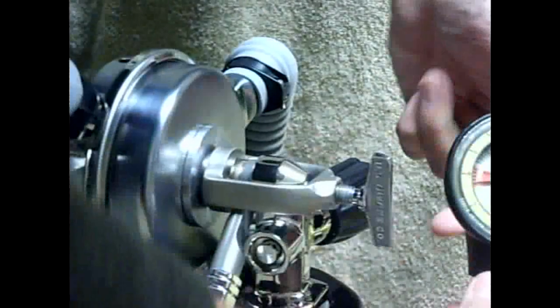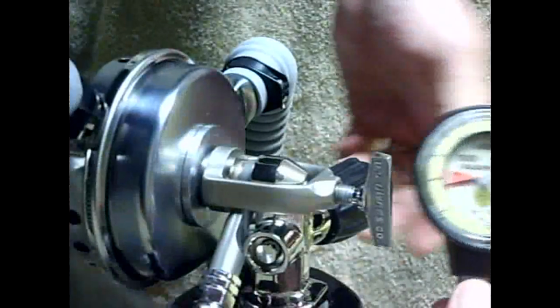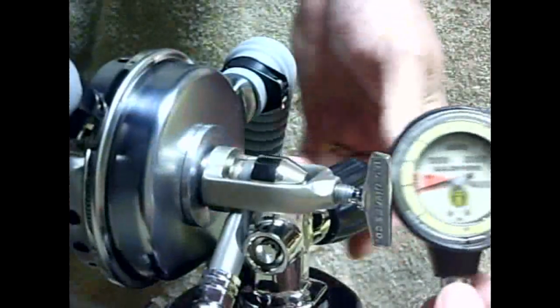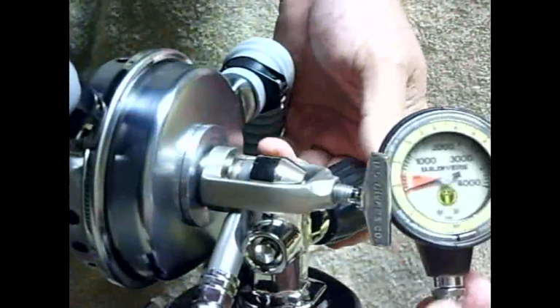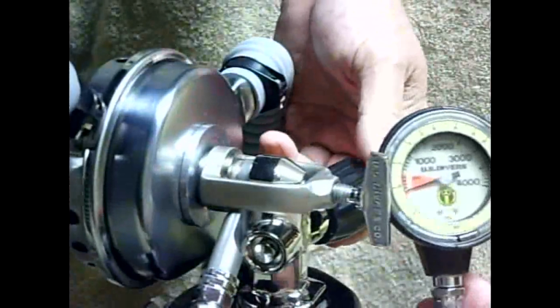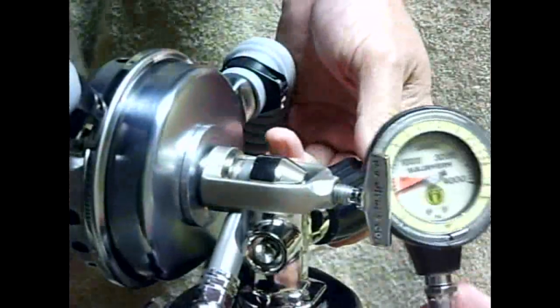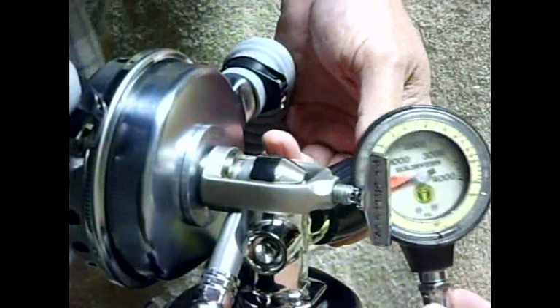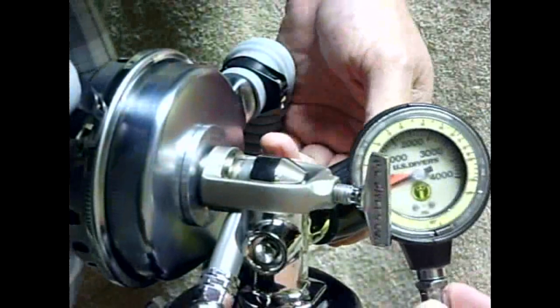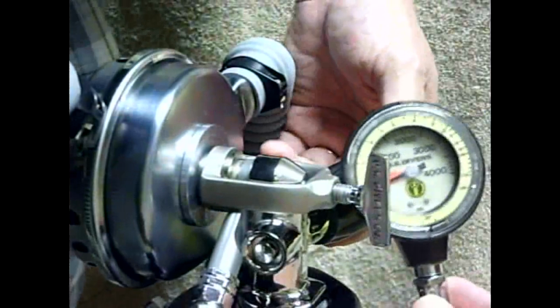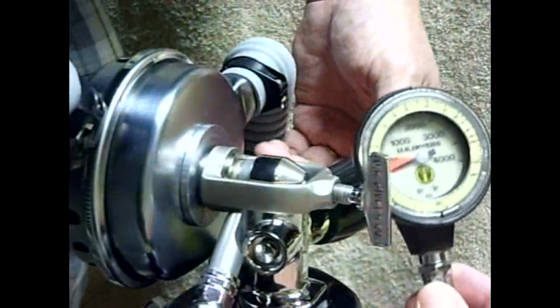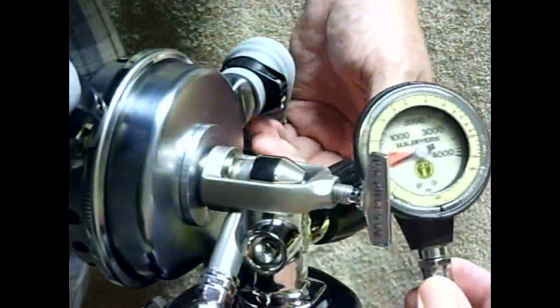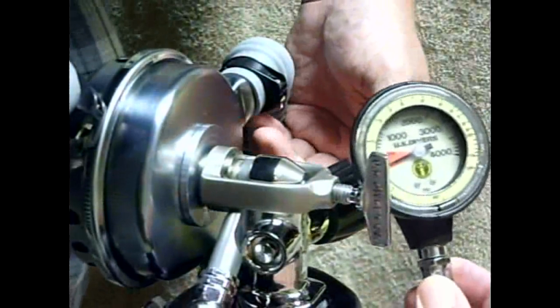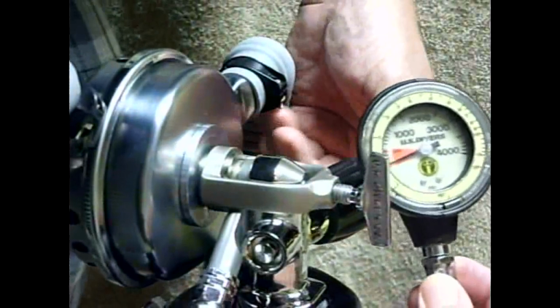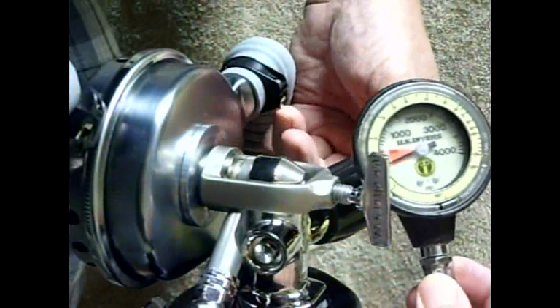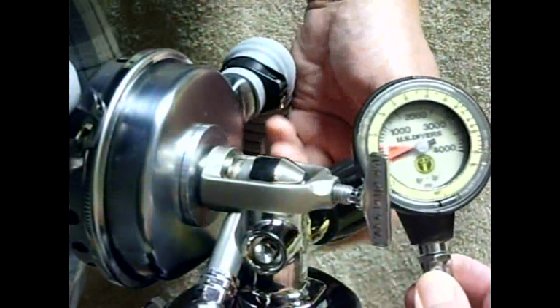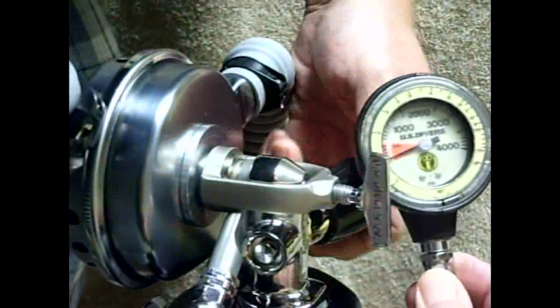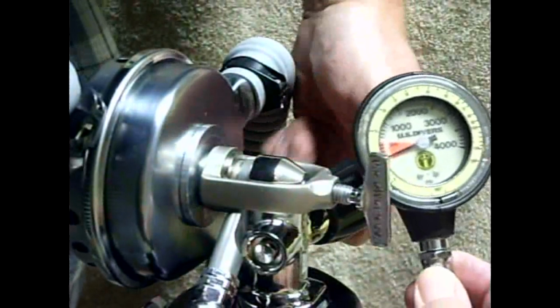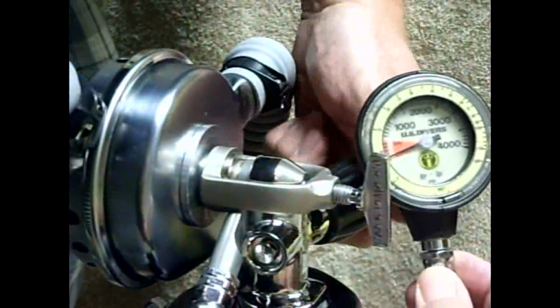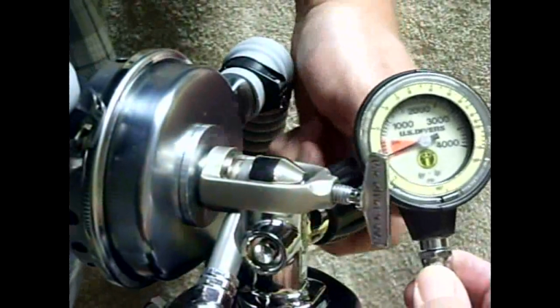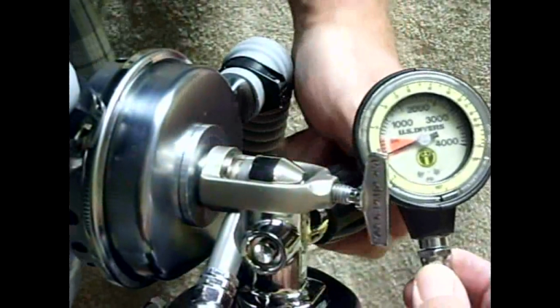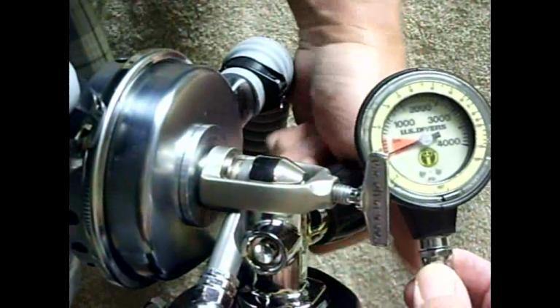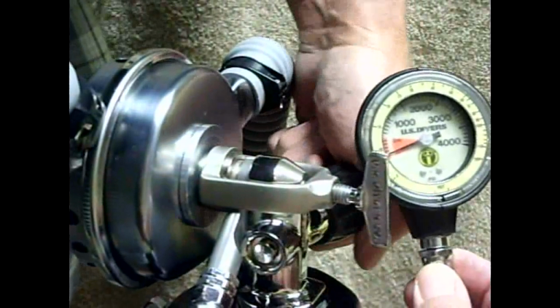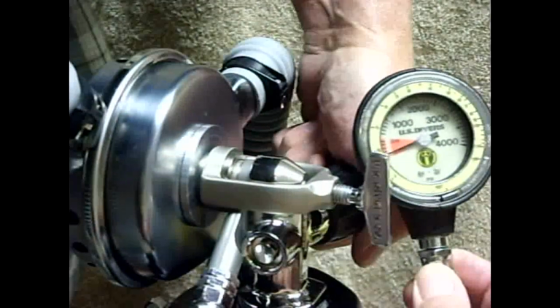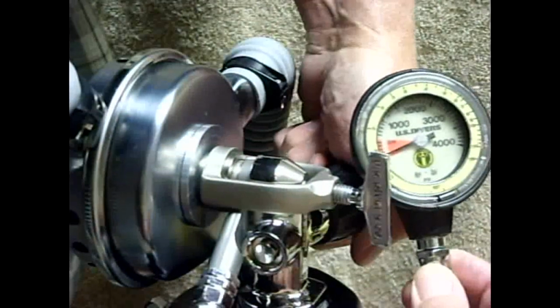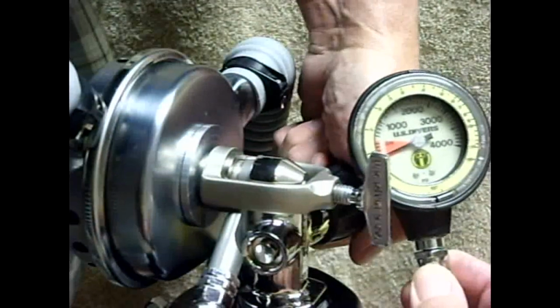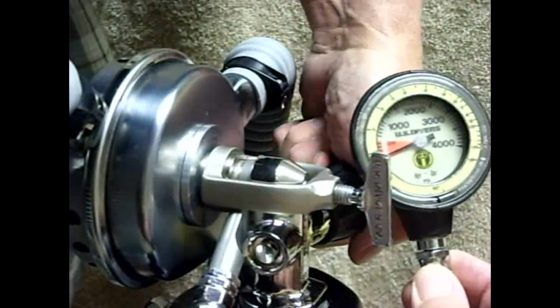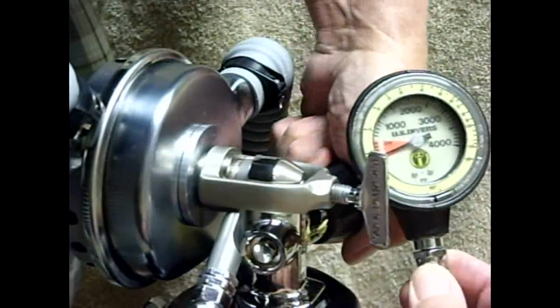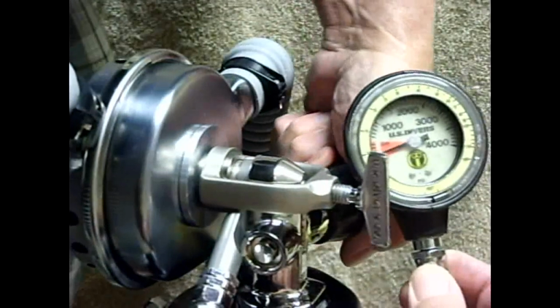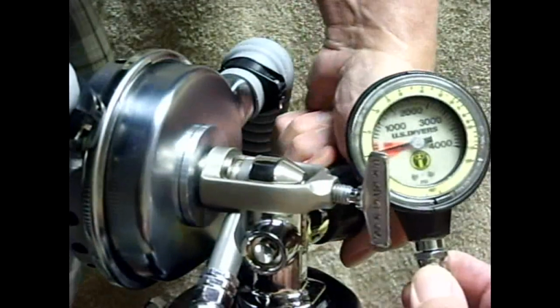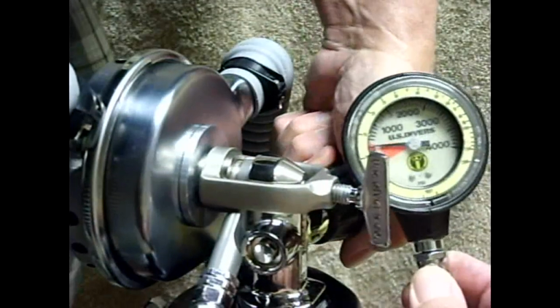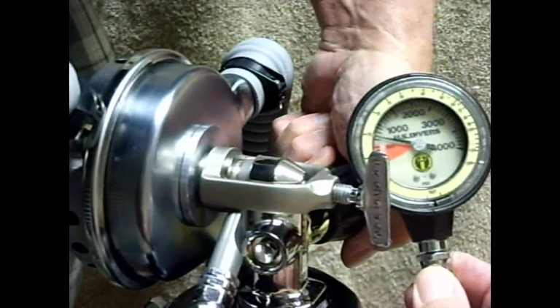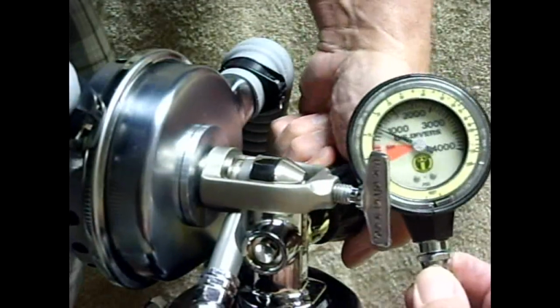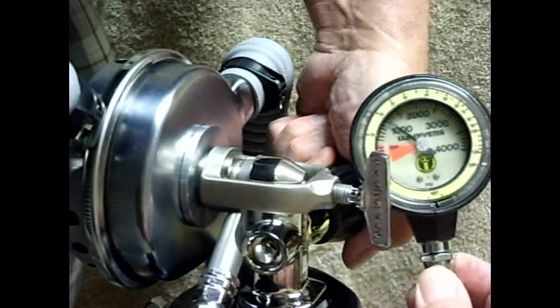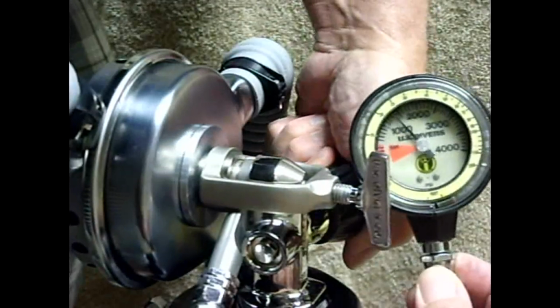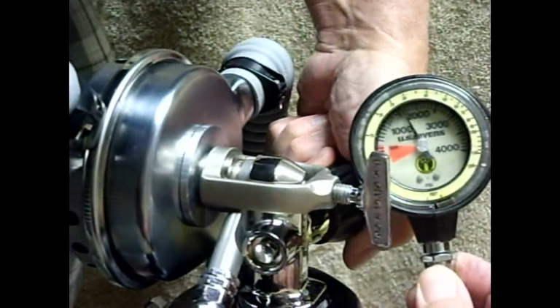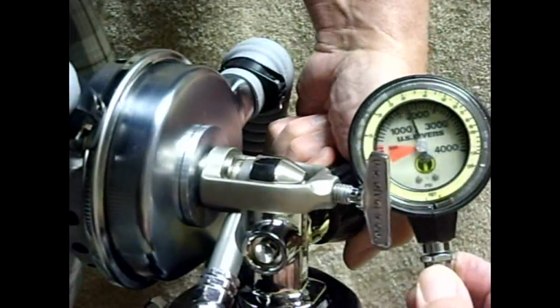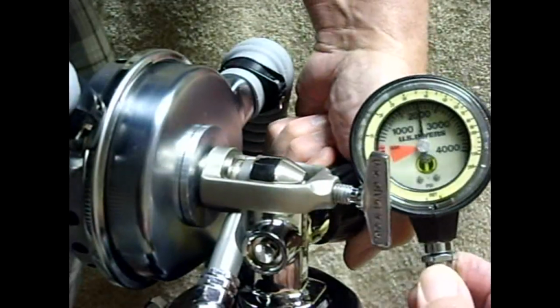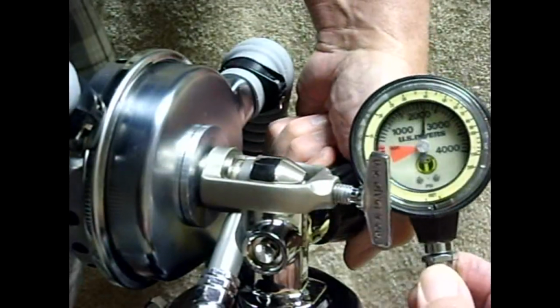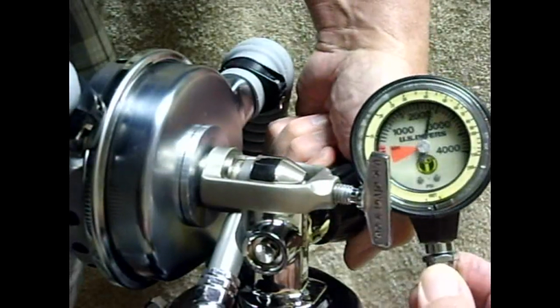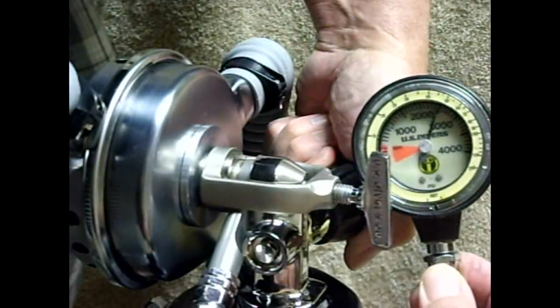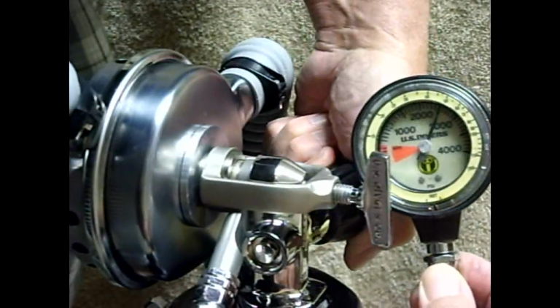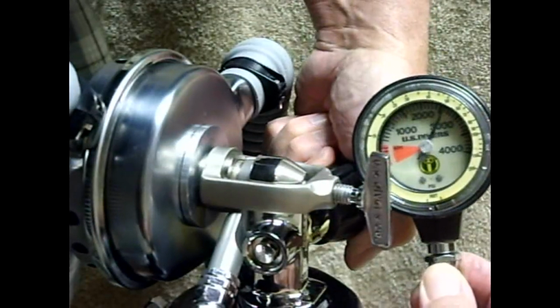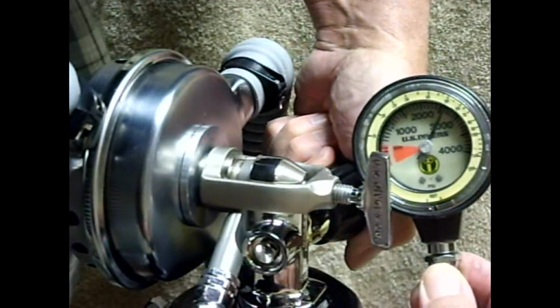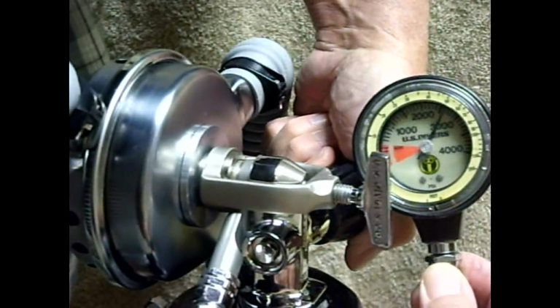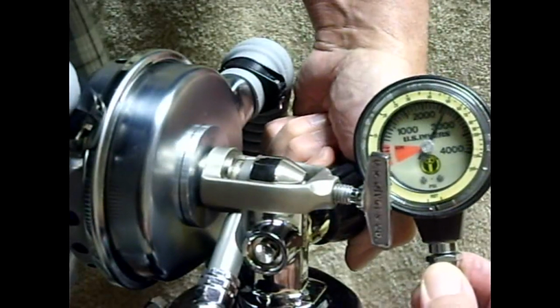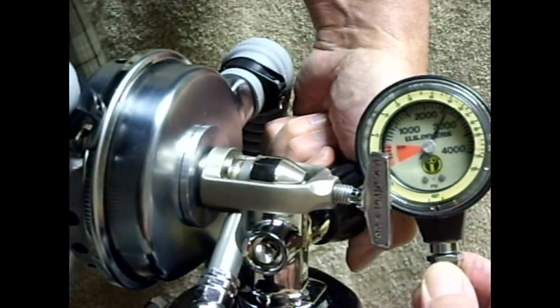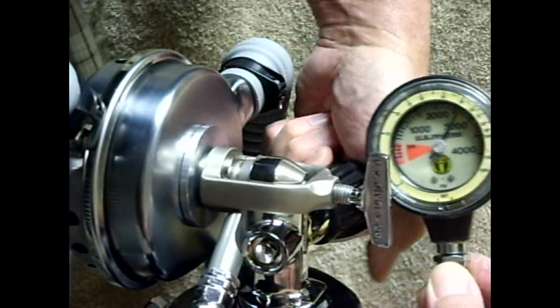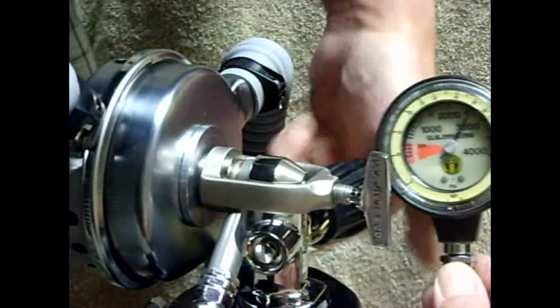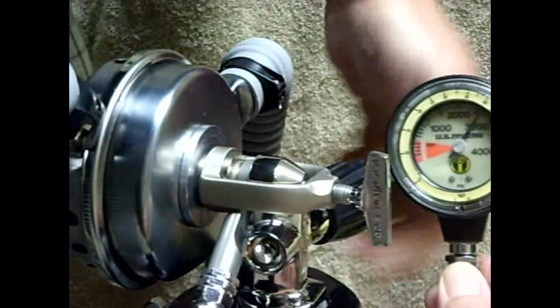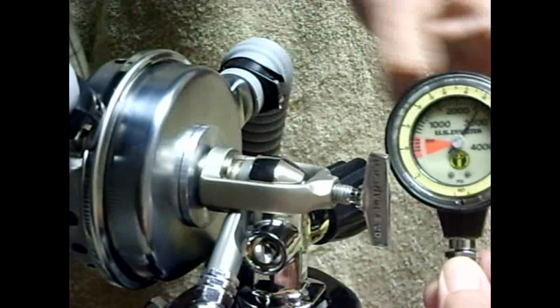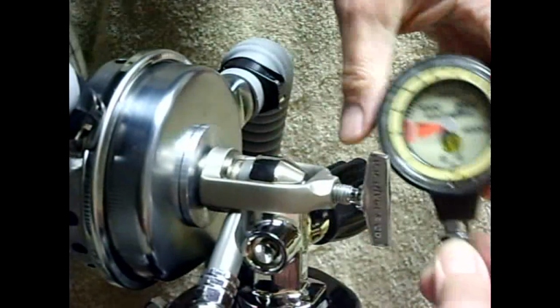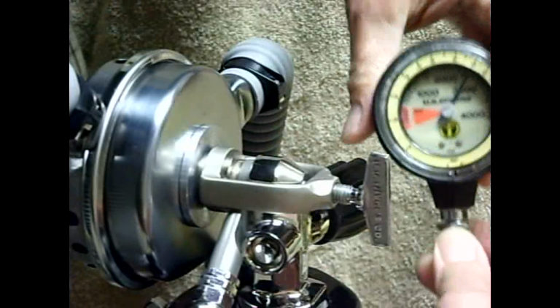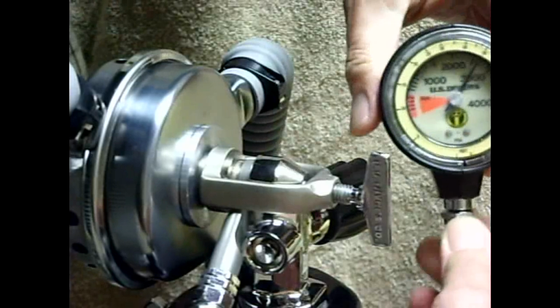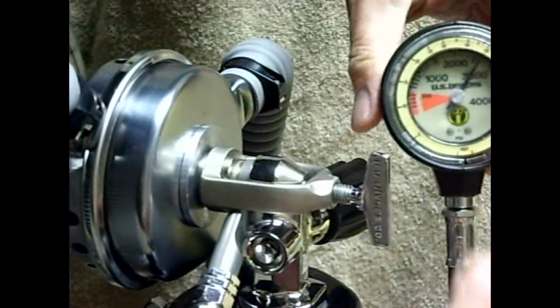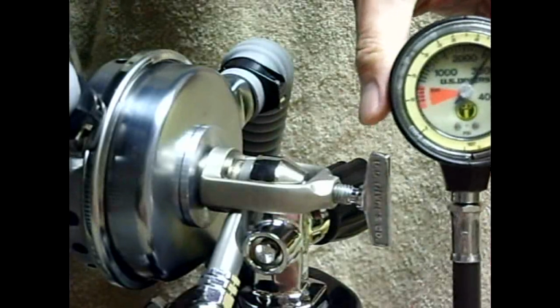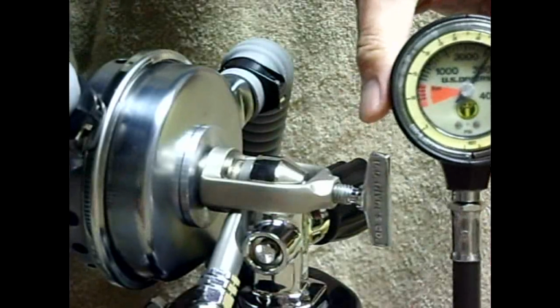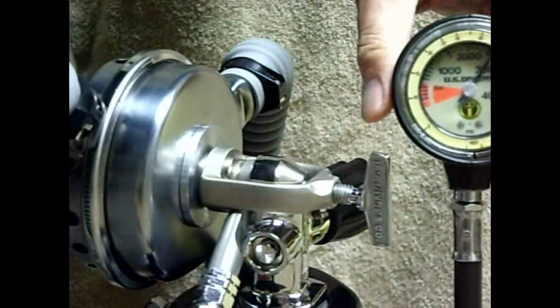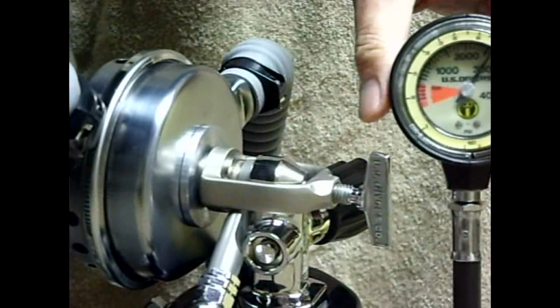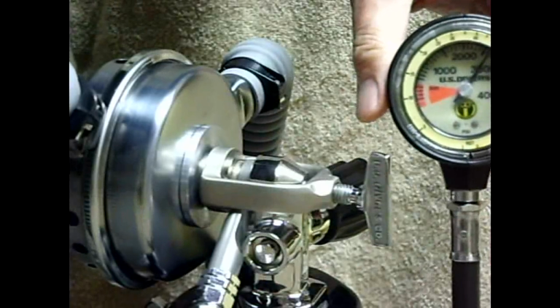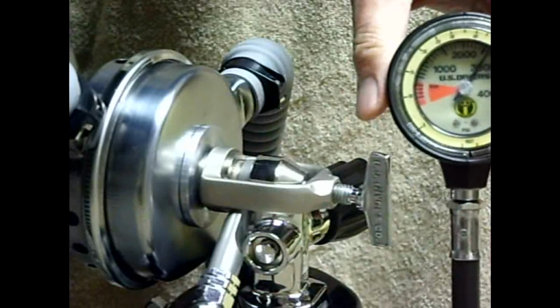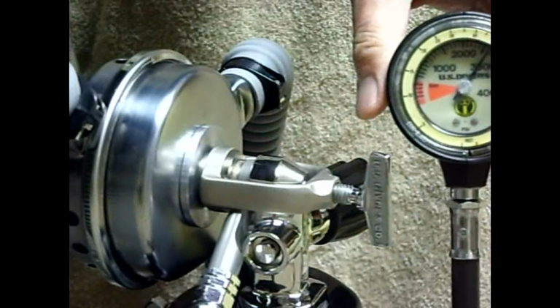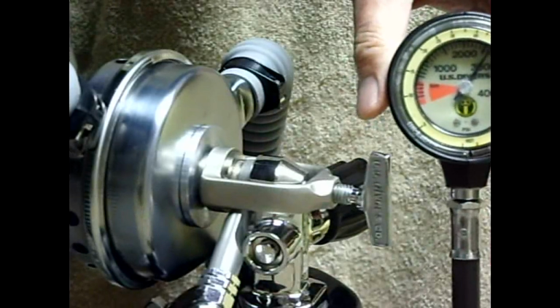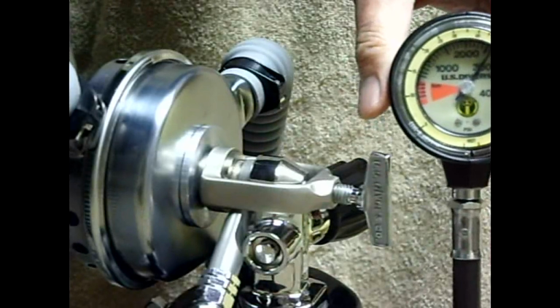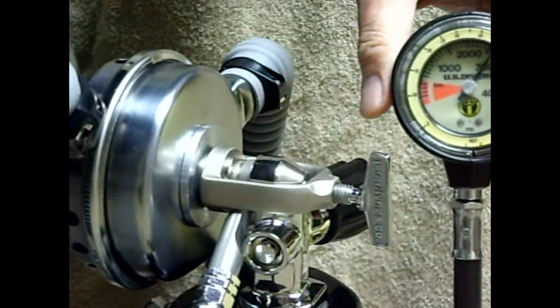There's the pressure gauge. Turn on the air. It works.